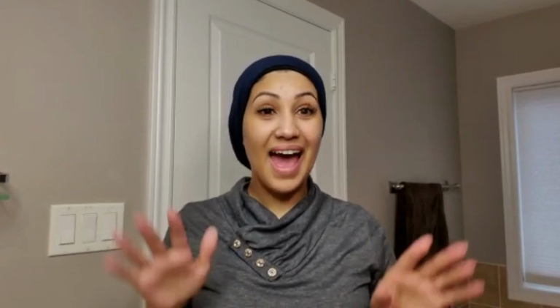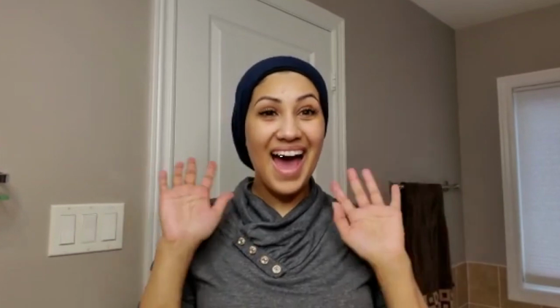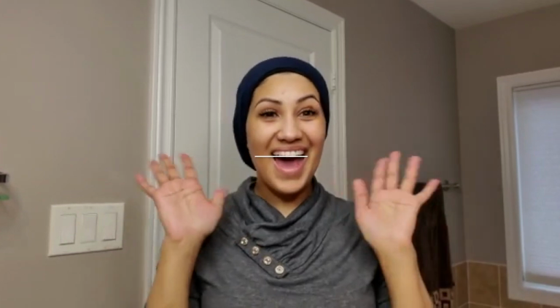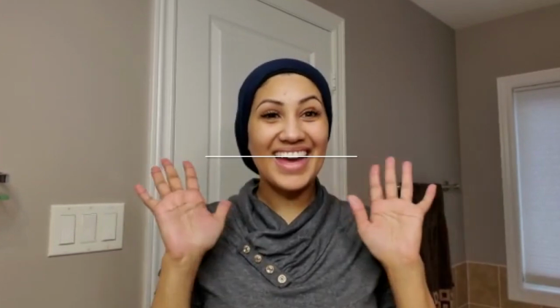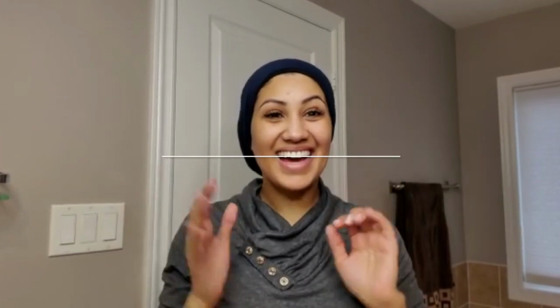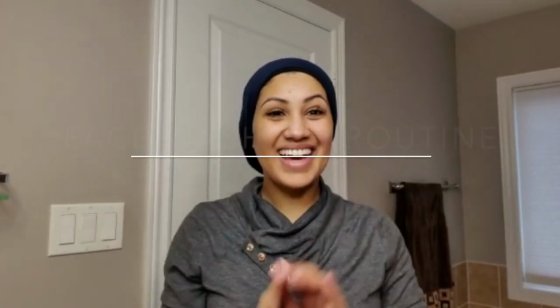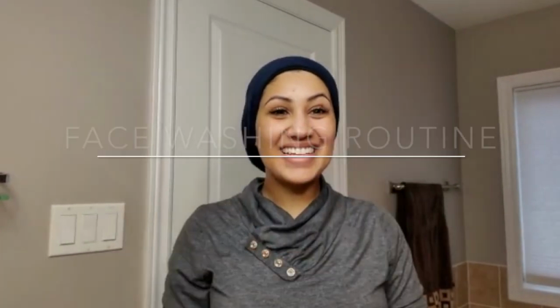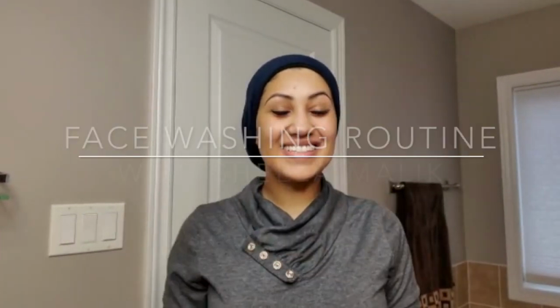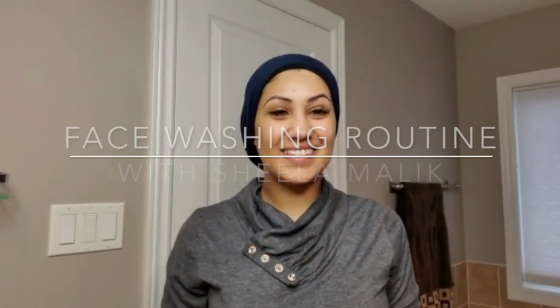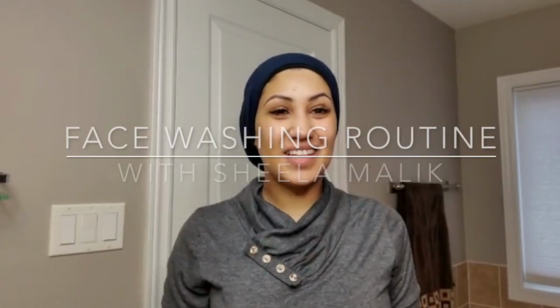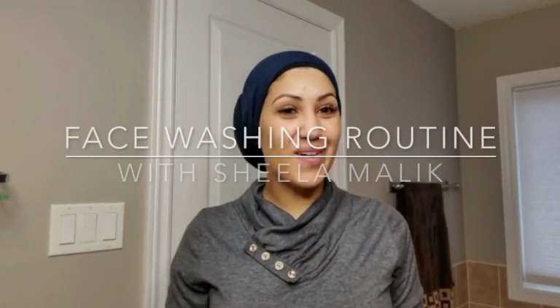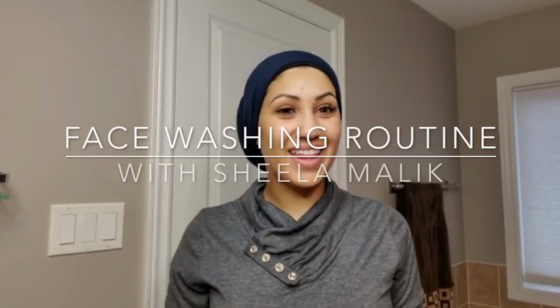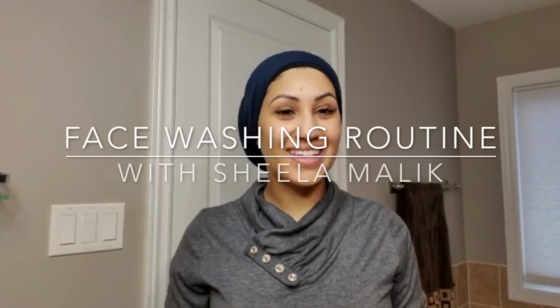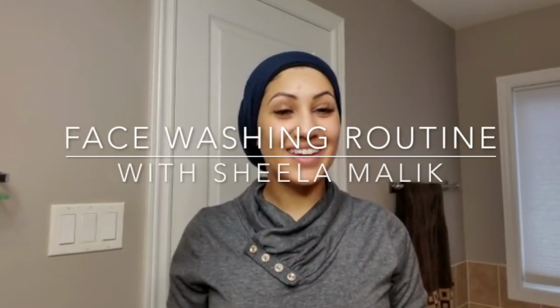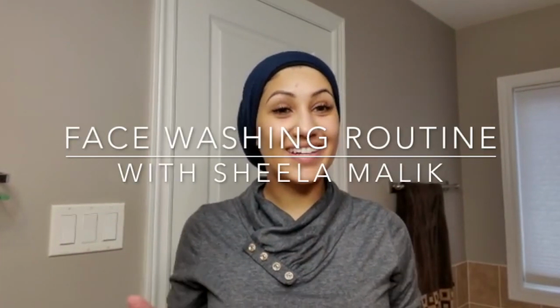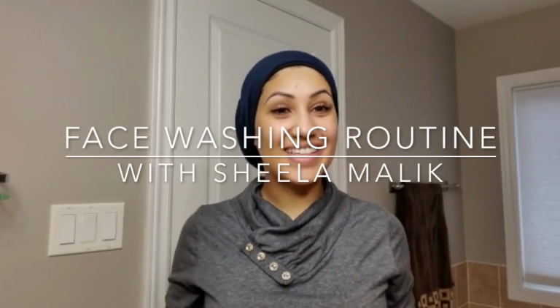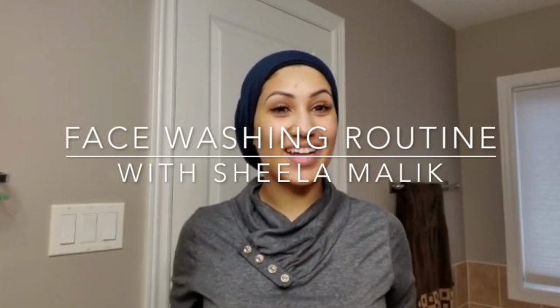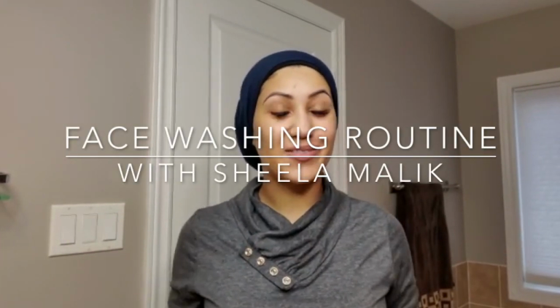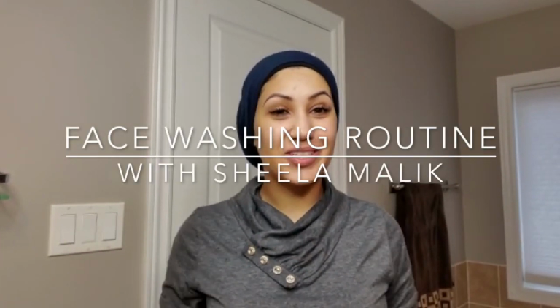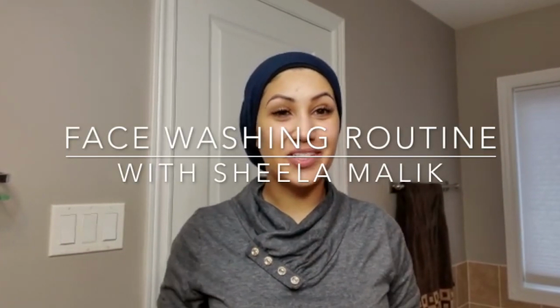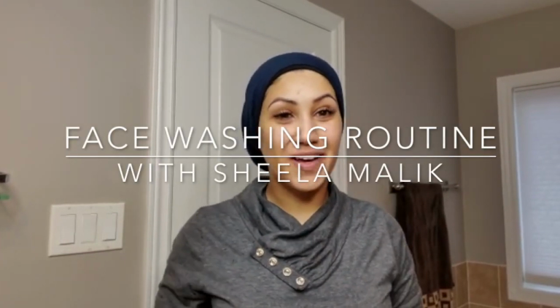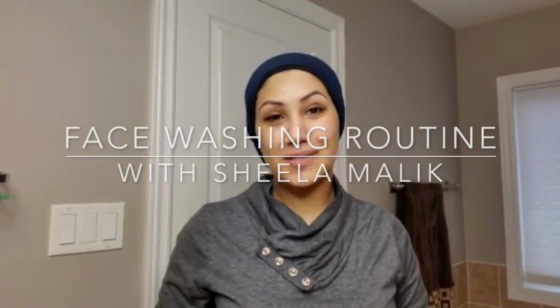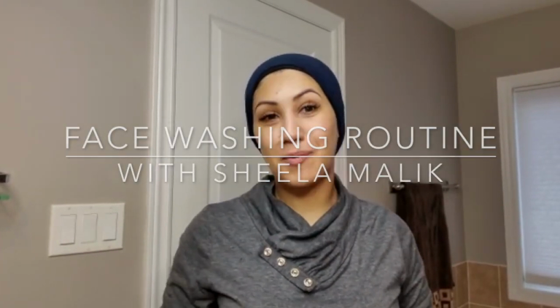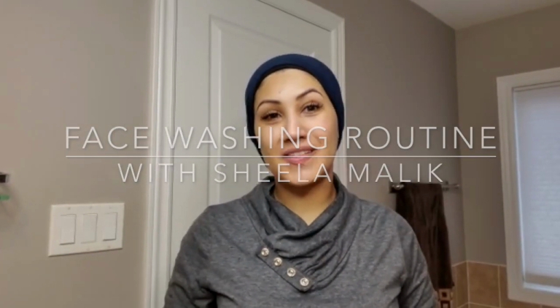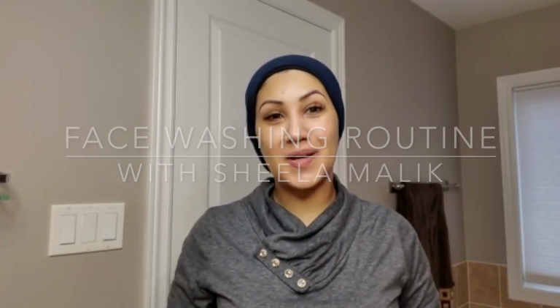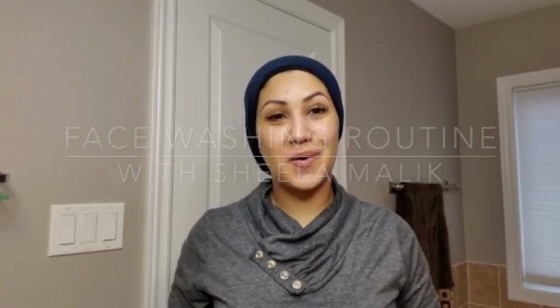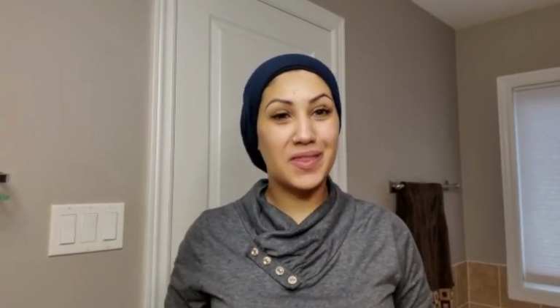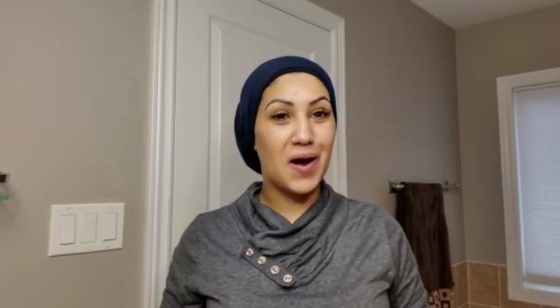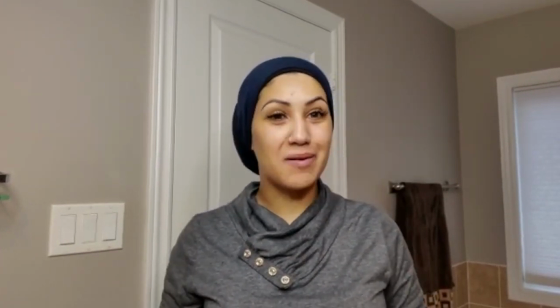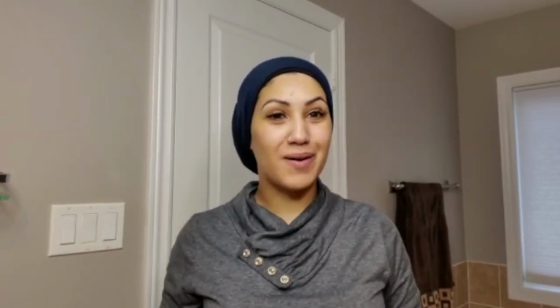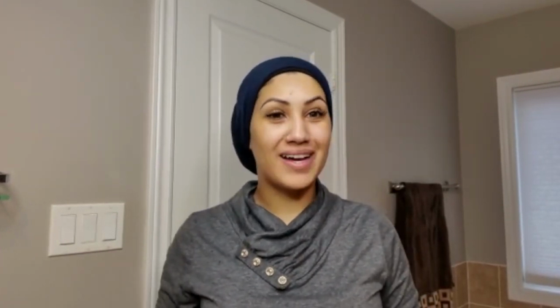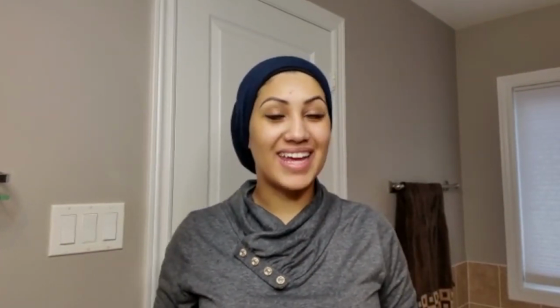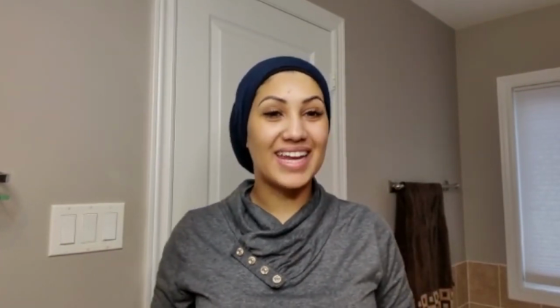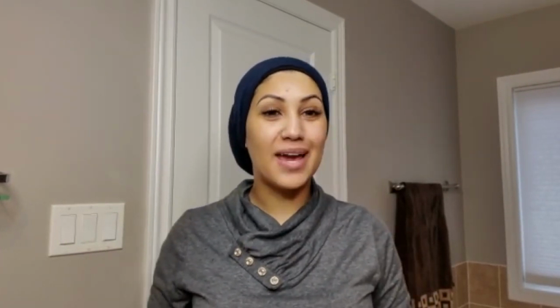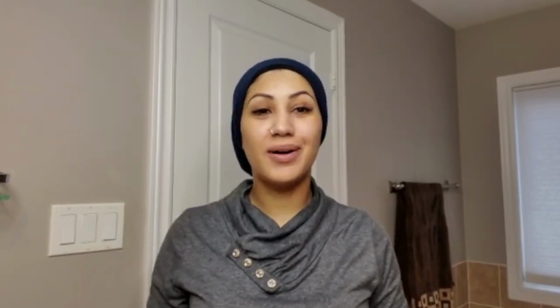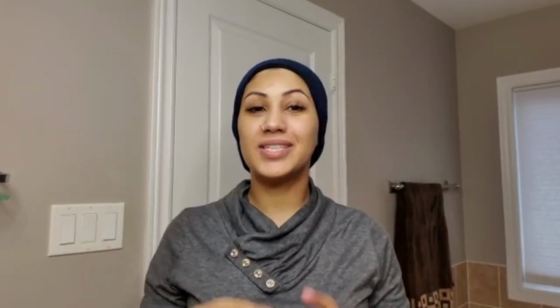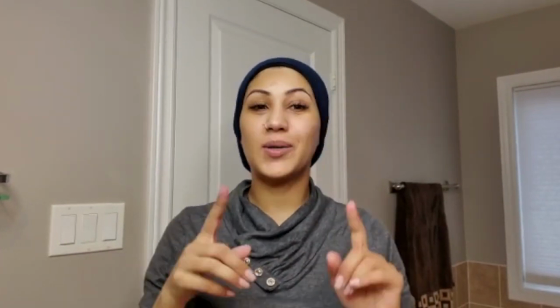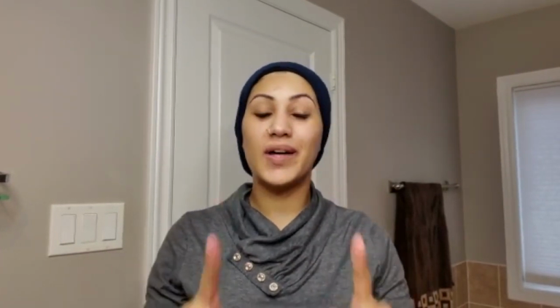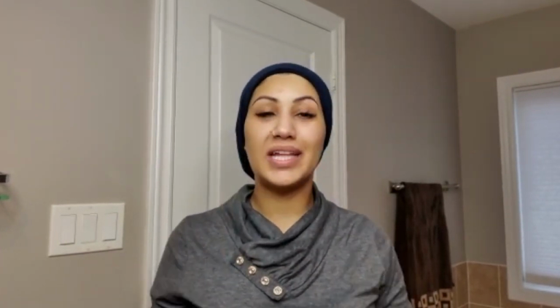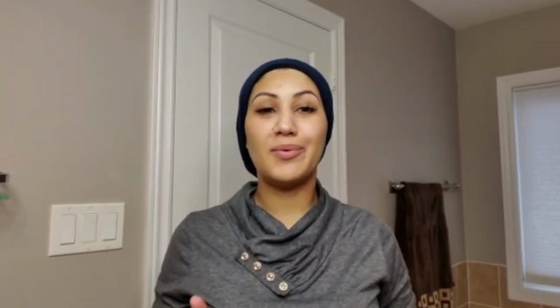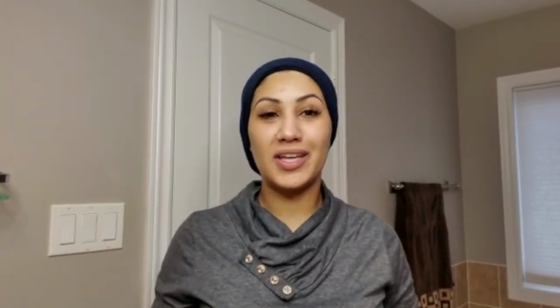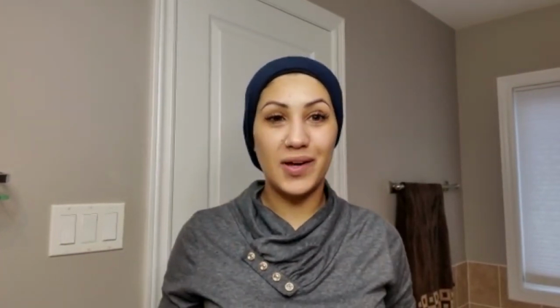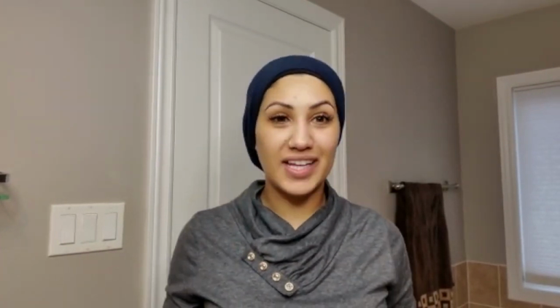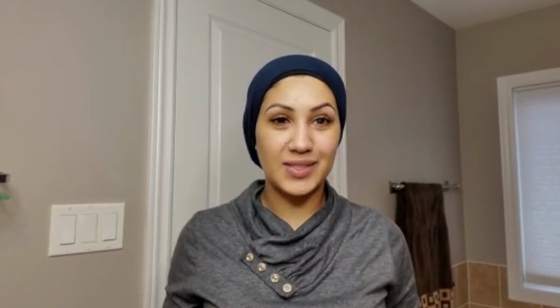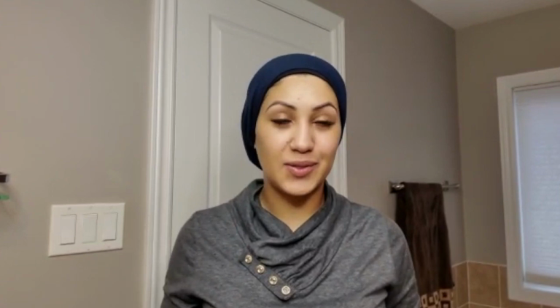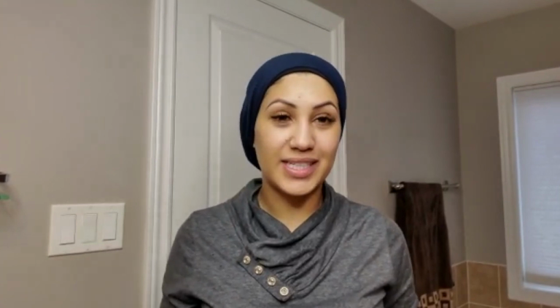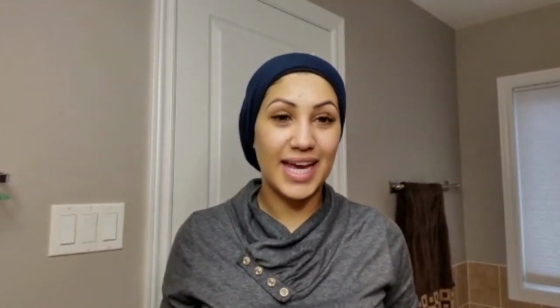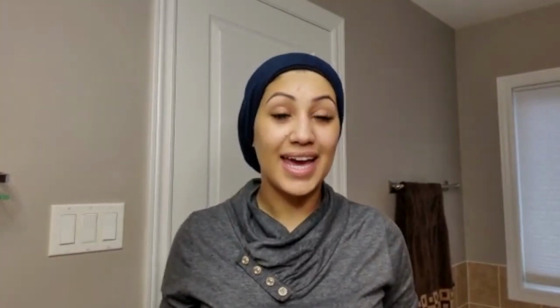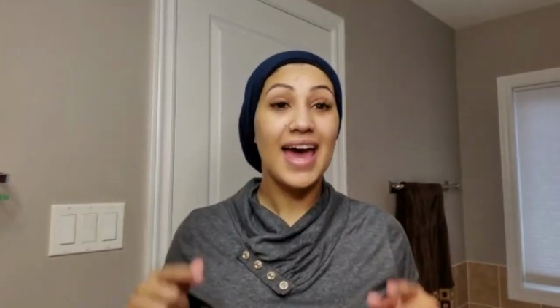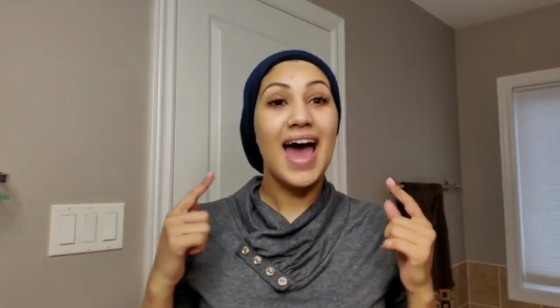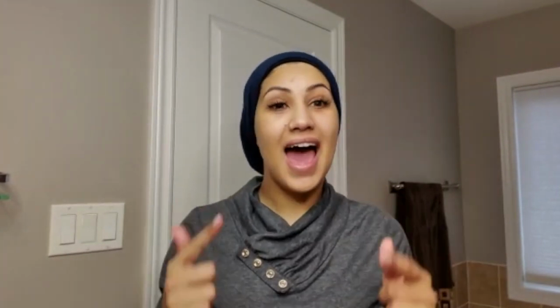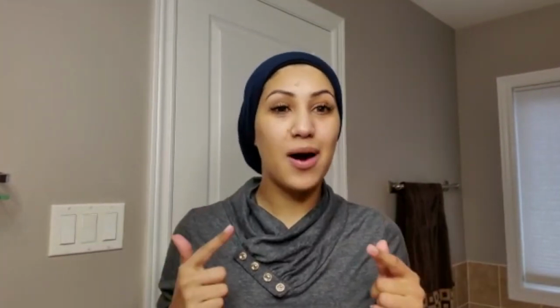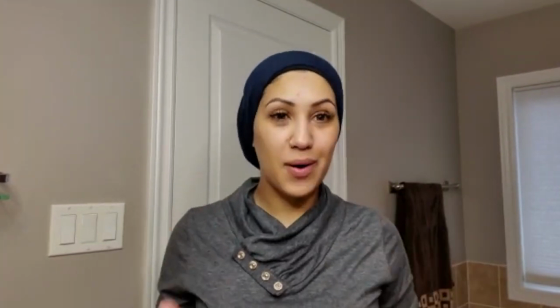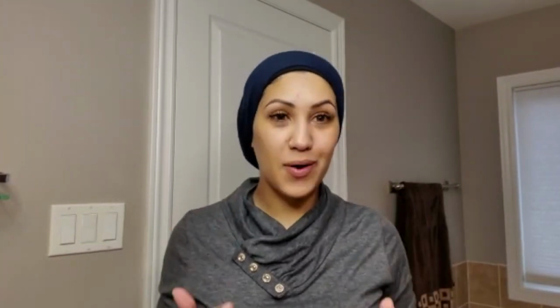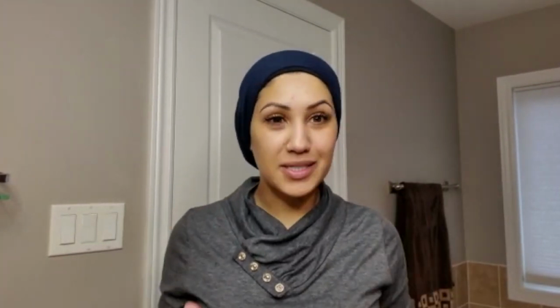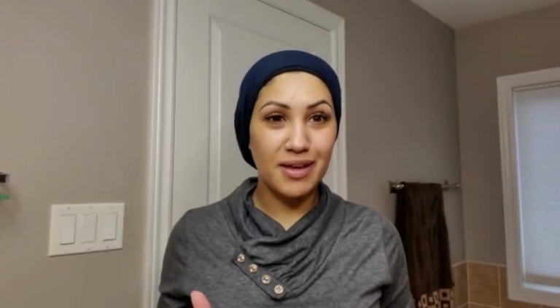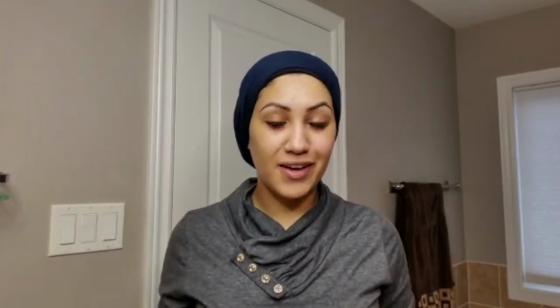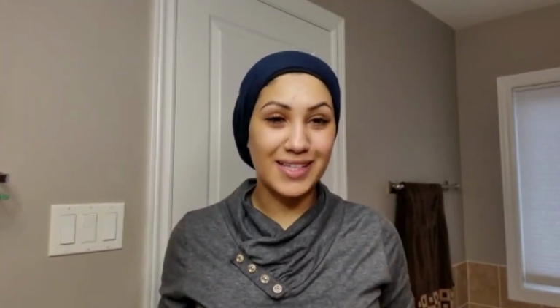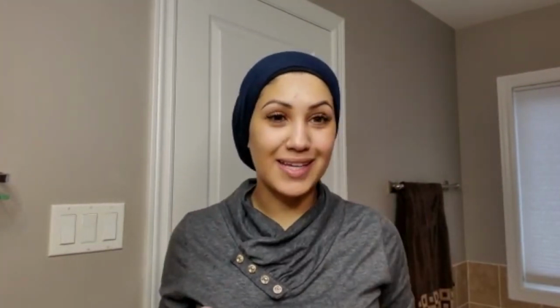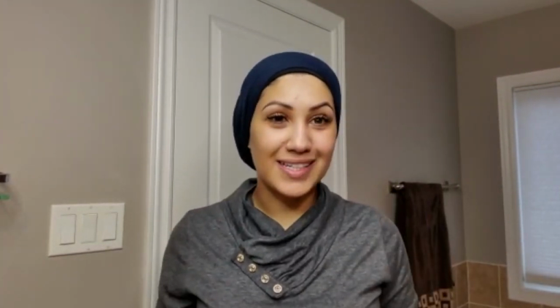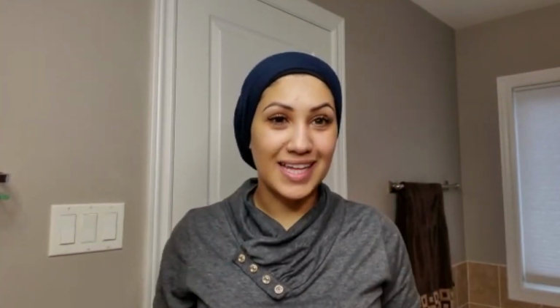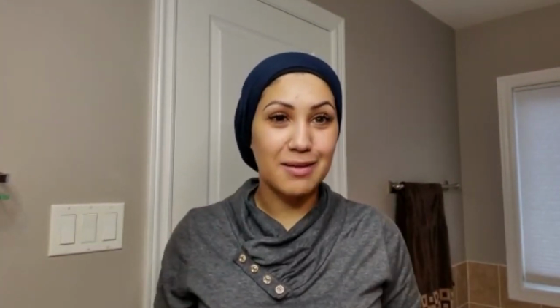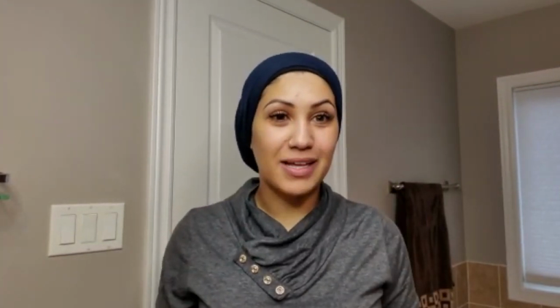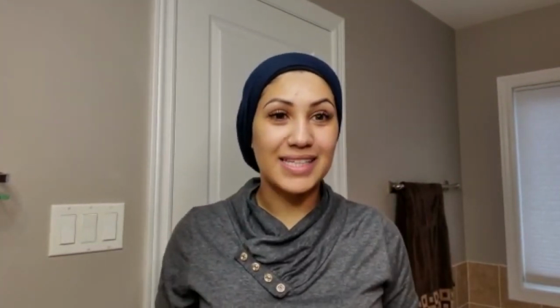Hi guys, it's Sheila Malik here, Executive Regional Vice President with Arbonne, and I want to quickly walk you guys through today how I wash my face on a daily basis.